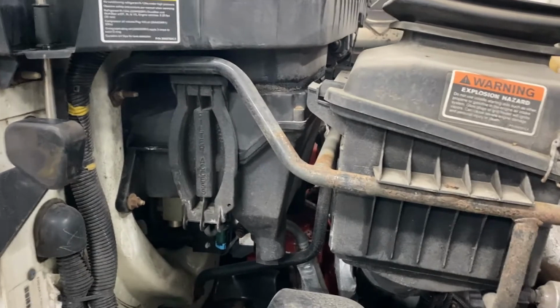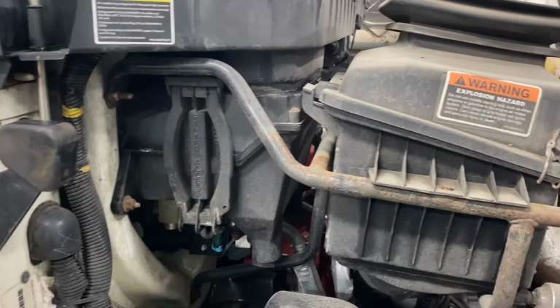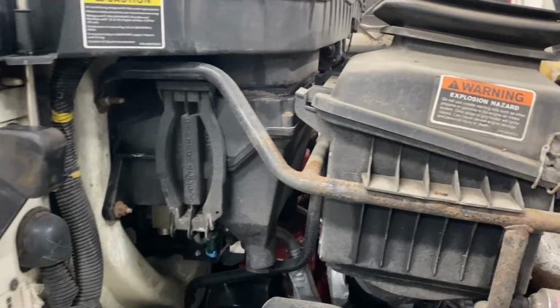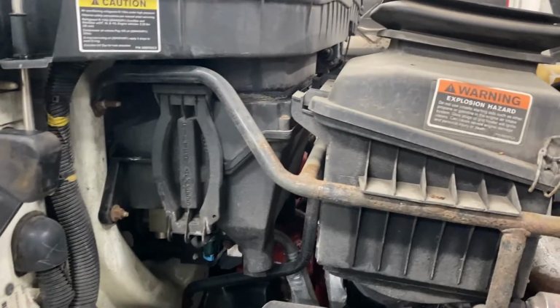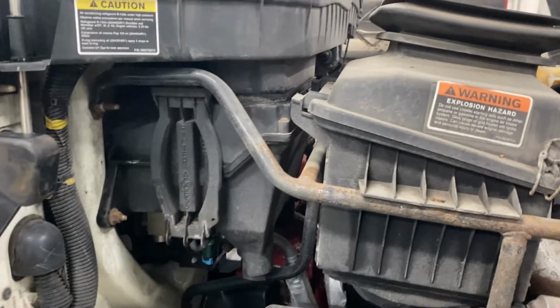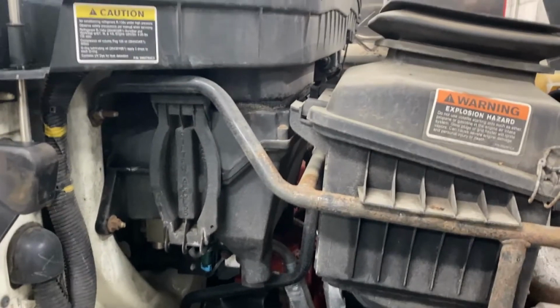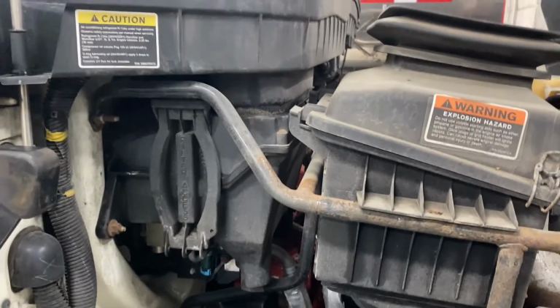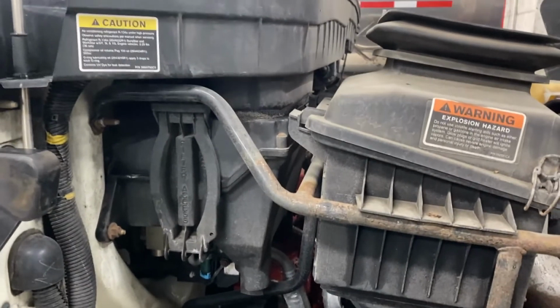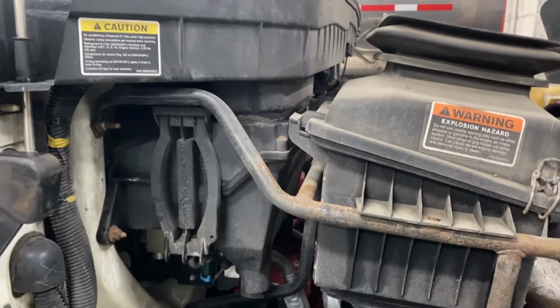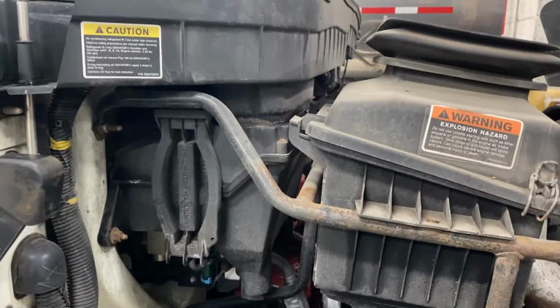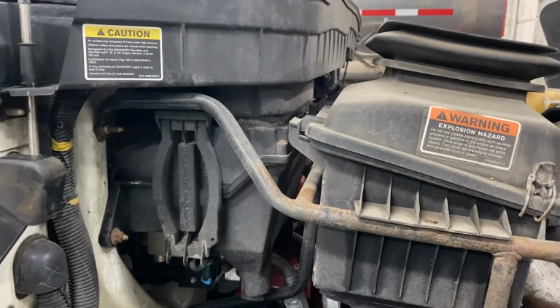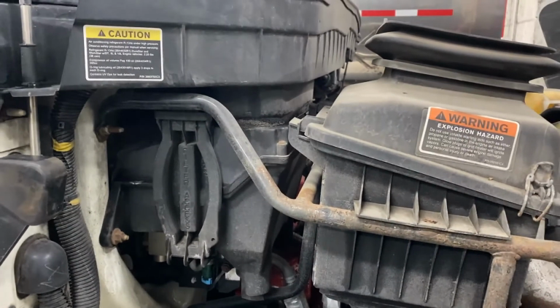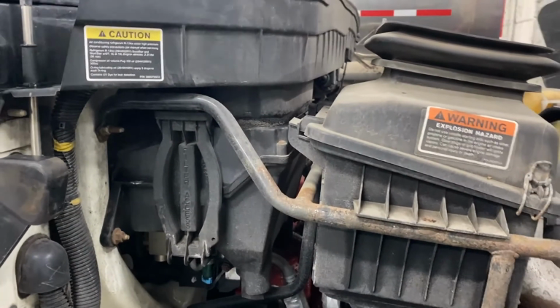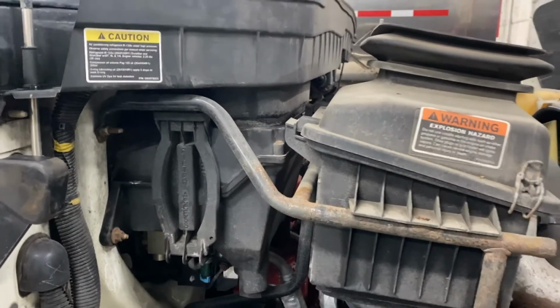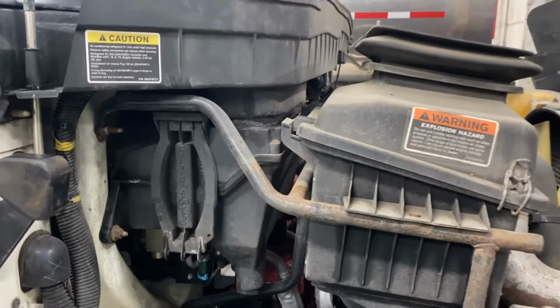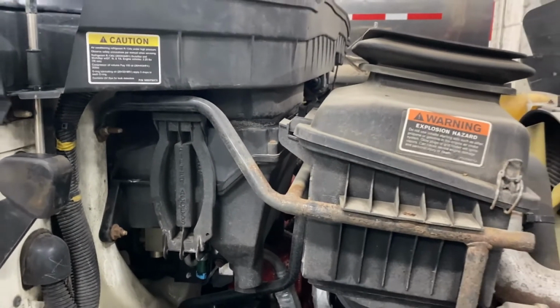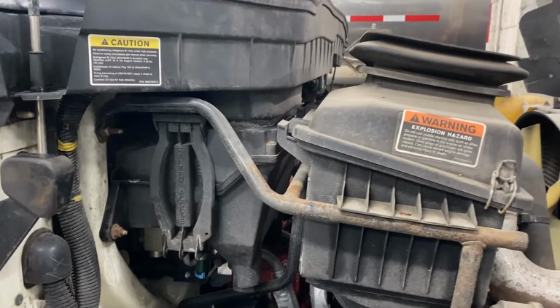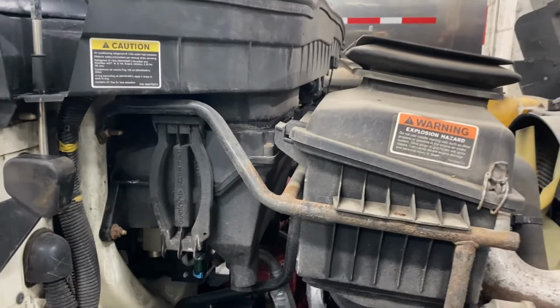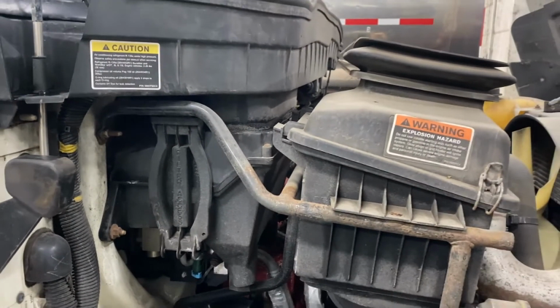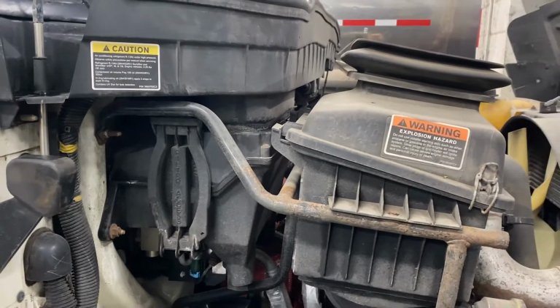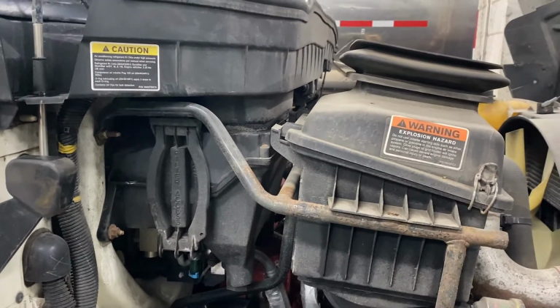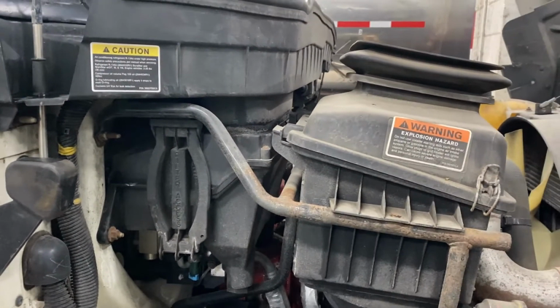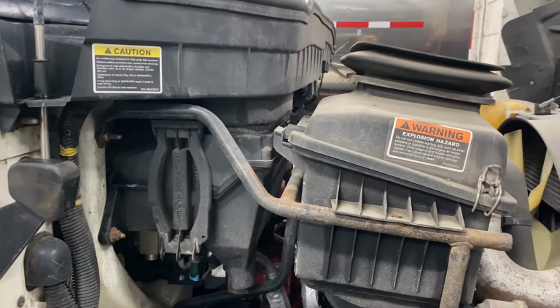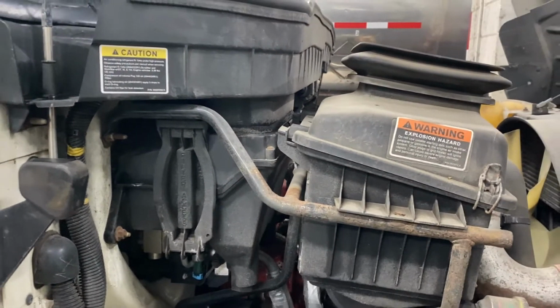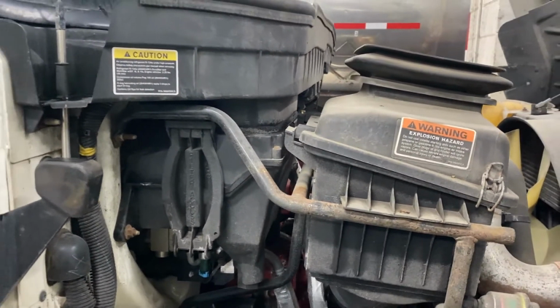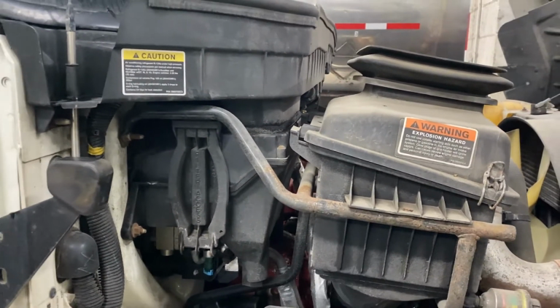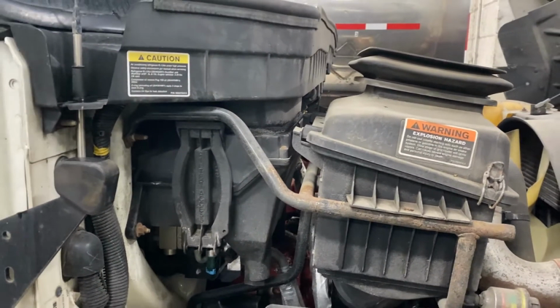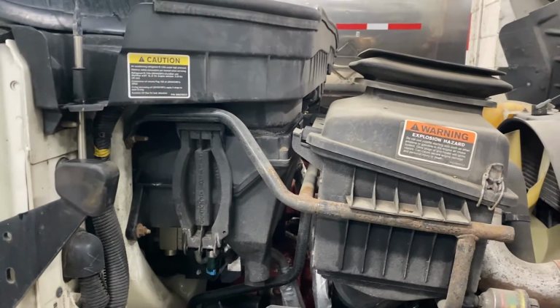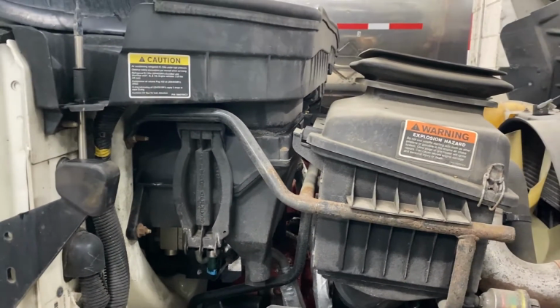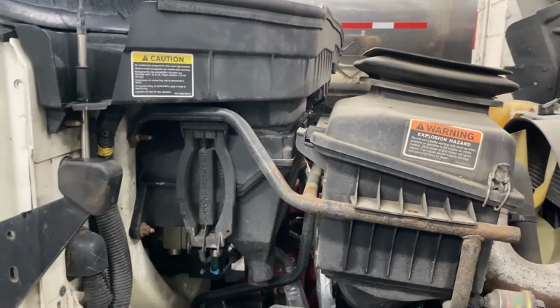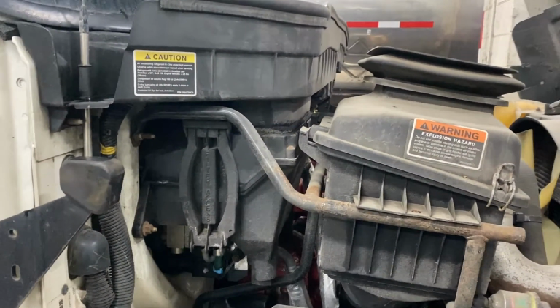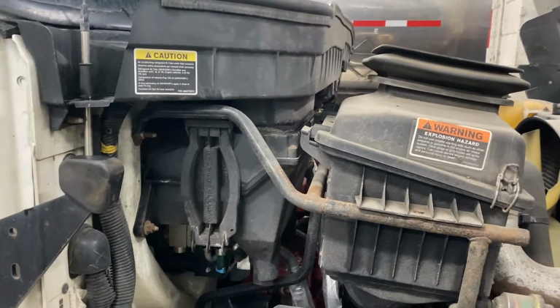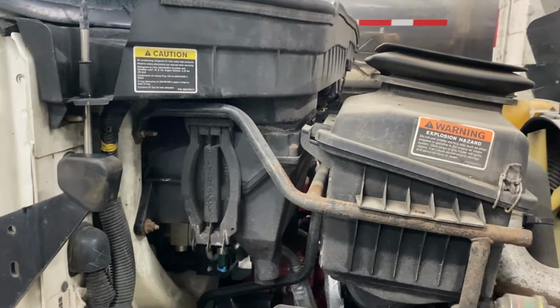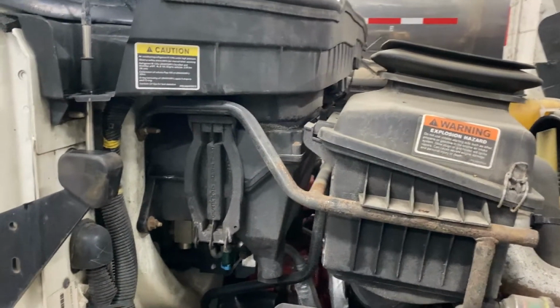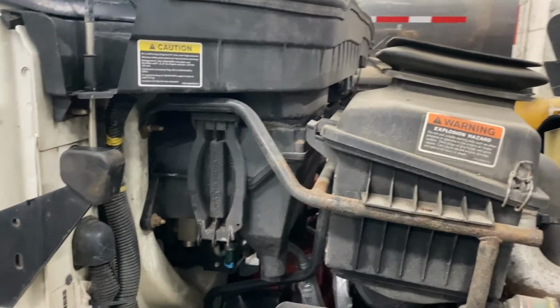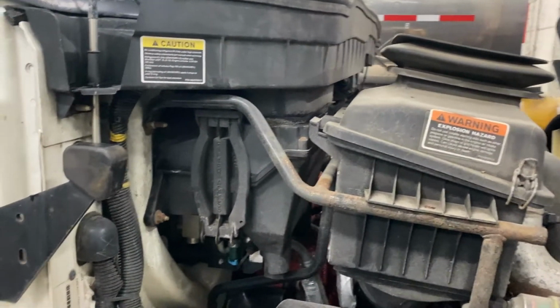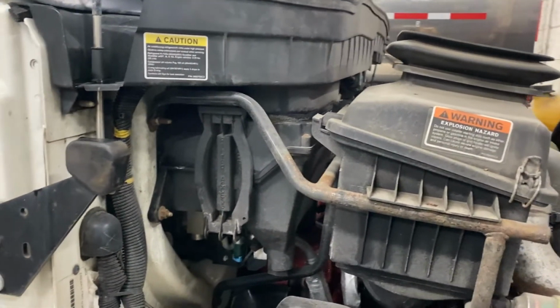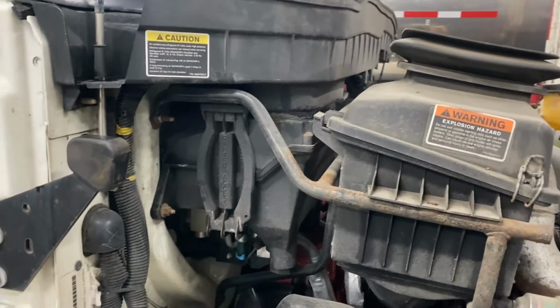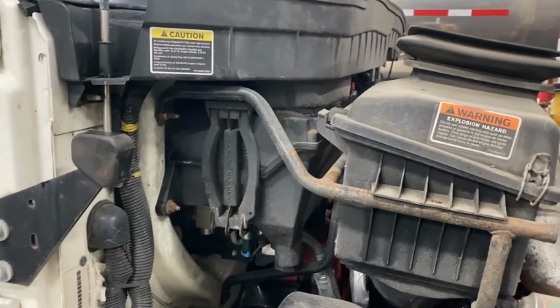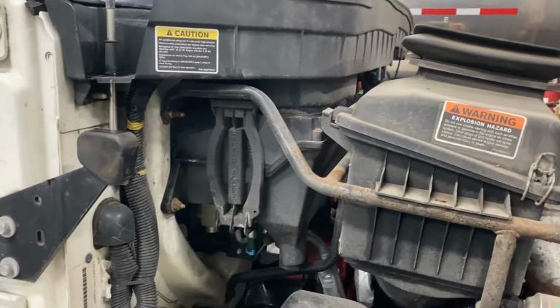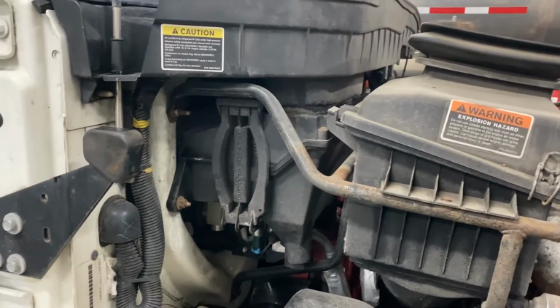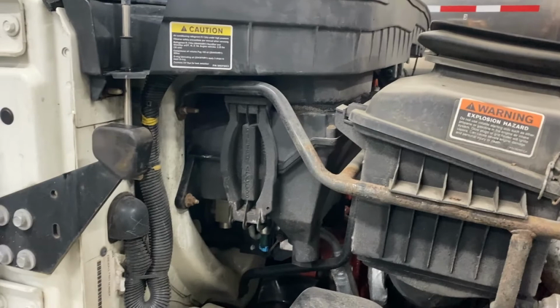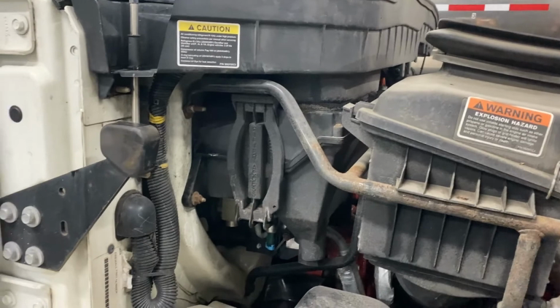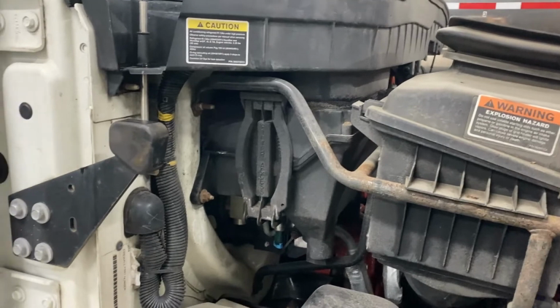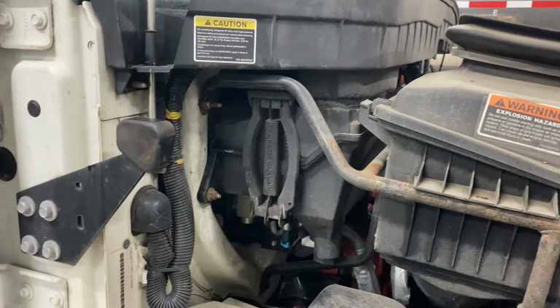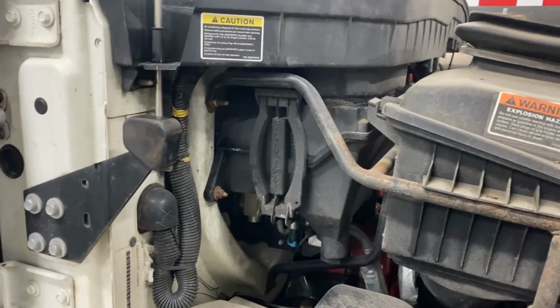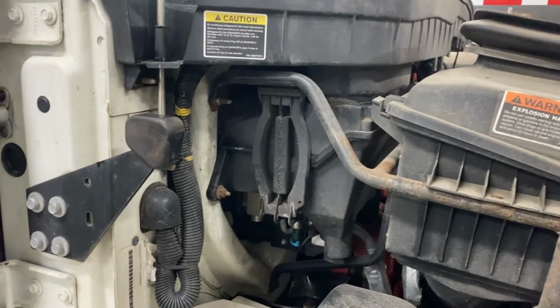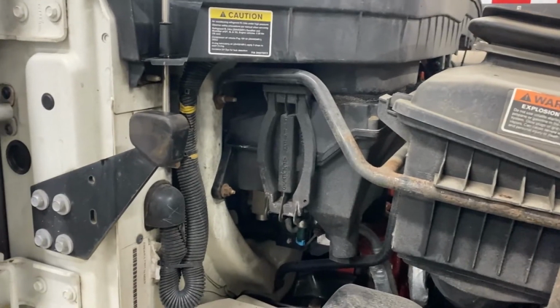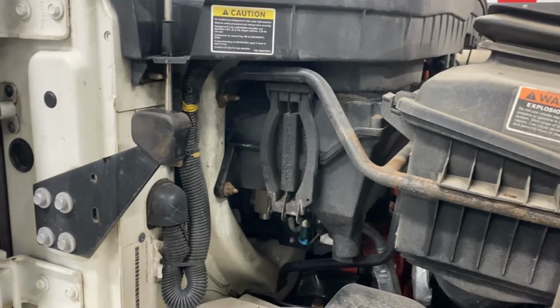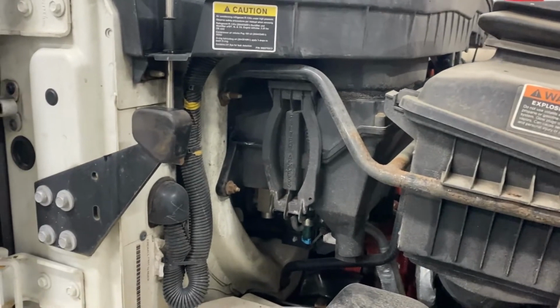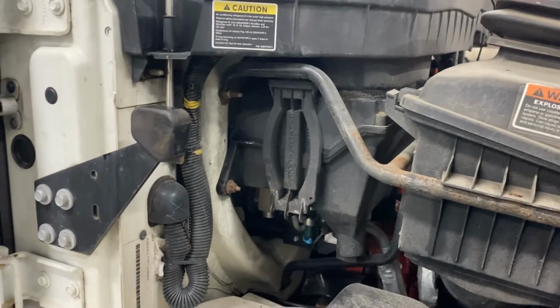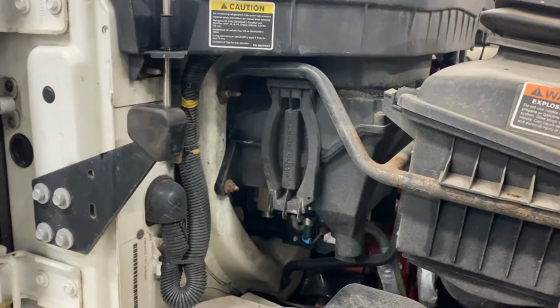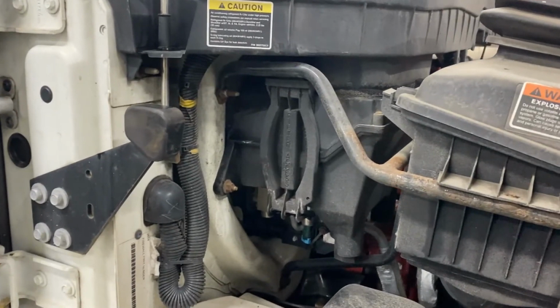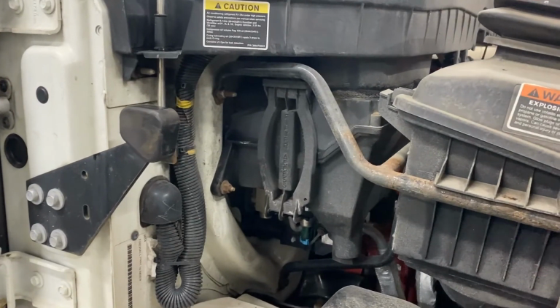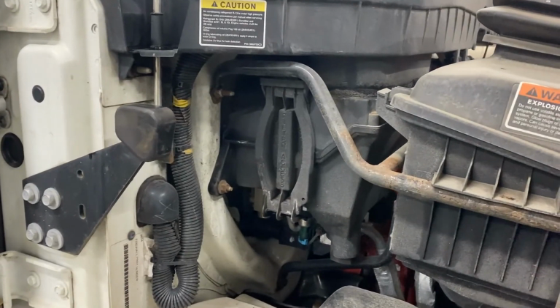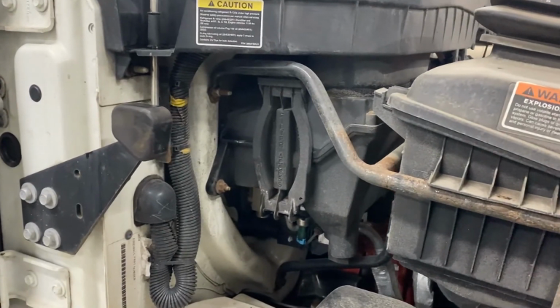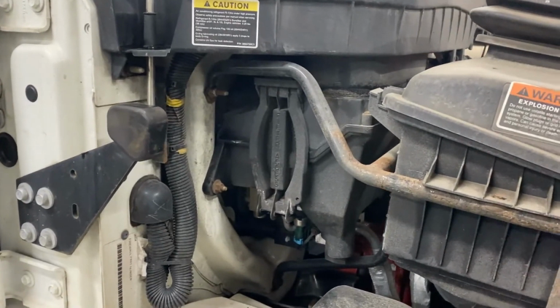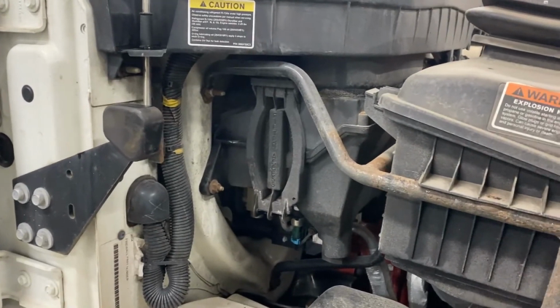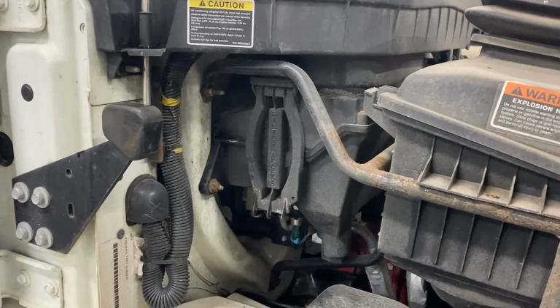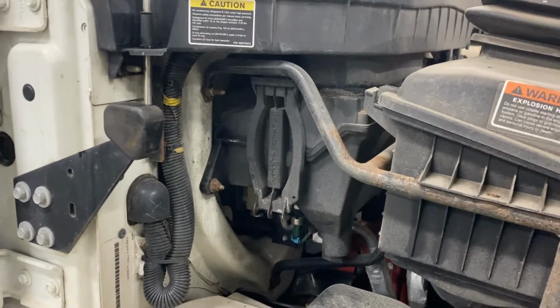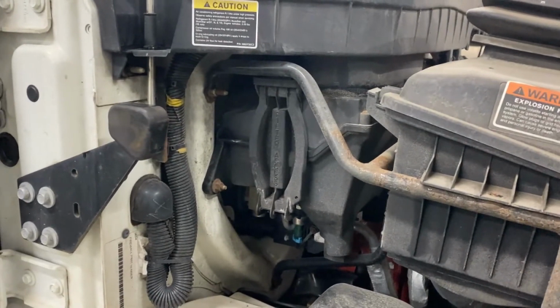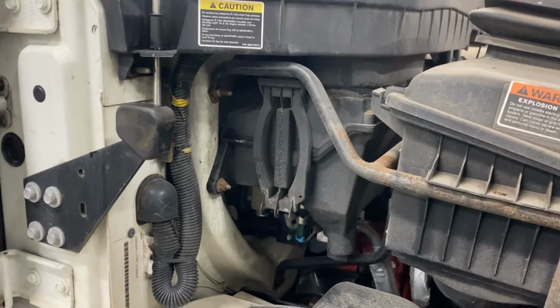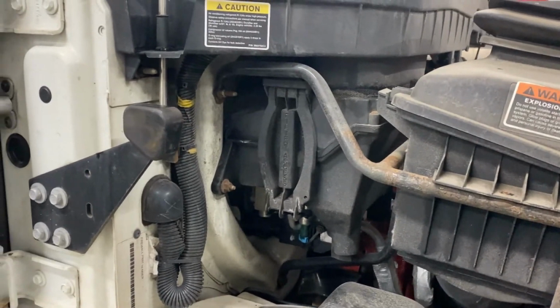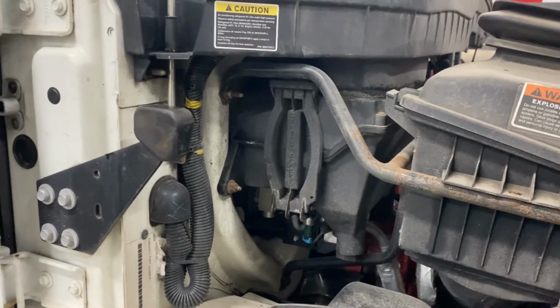Close the hood, latch the hood, and you're ready to go. If this video helped you out, make sure you hit that like button and subscribe for more videos like this. Check me out on Facebook at Tony the Truck Guy — thanks for watching, have a great day!